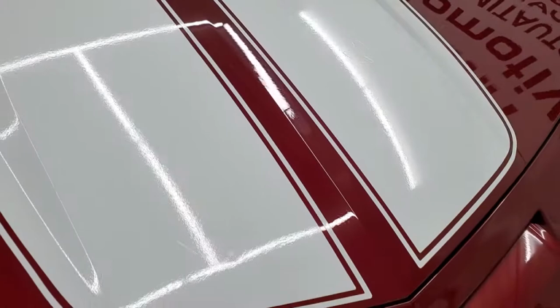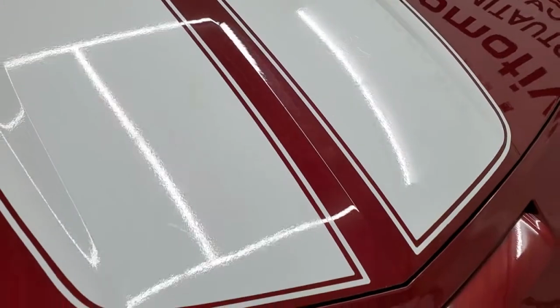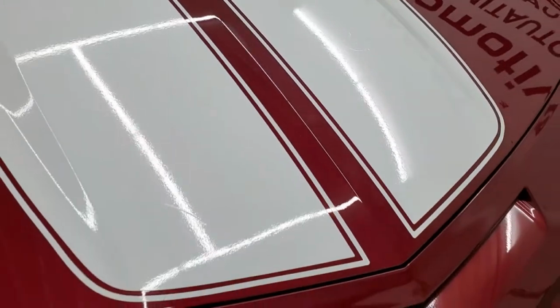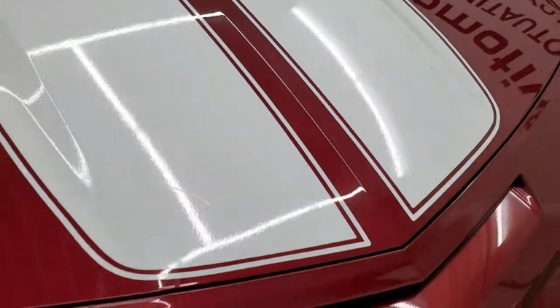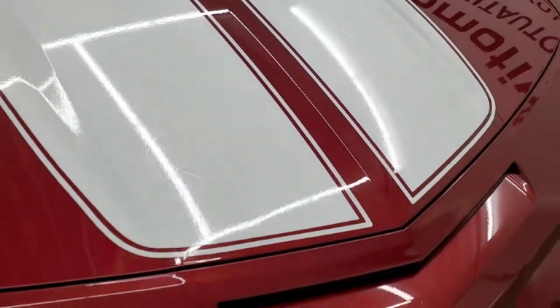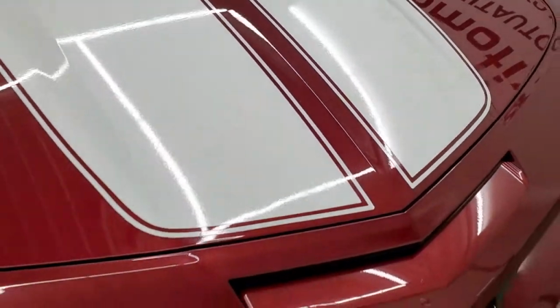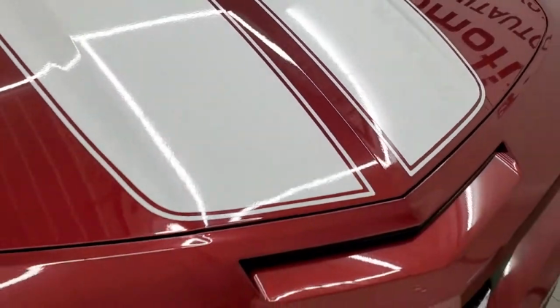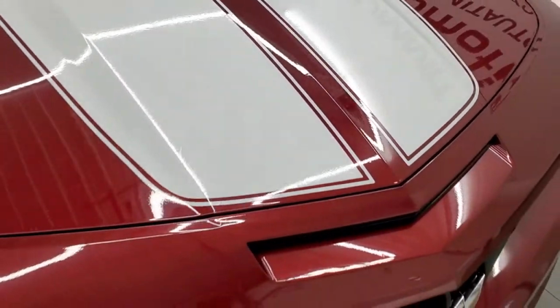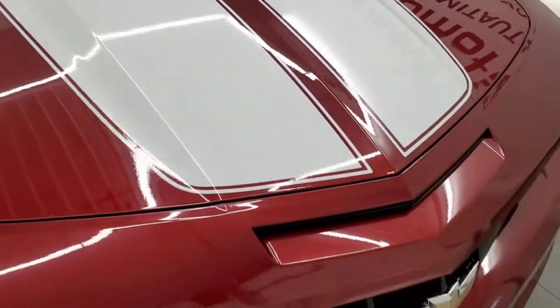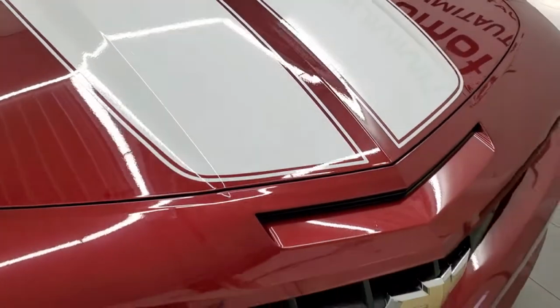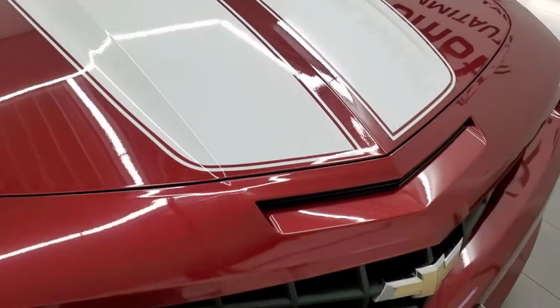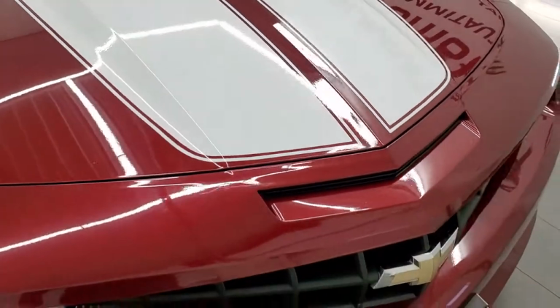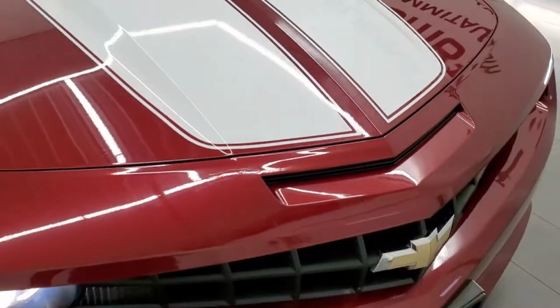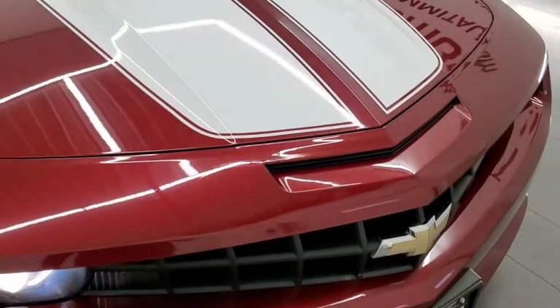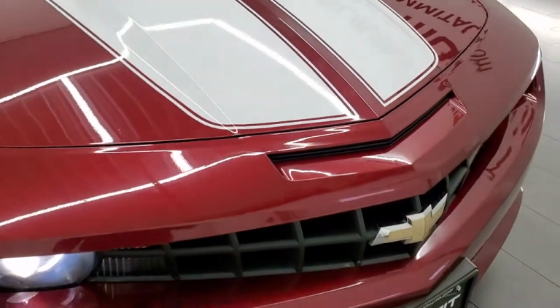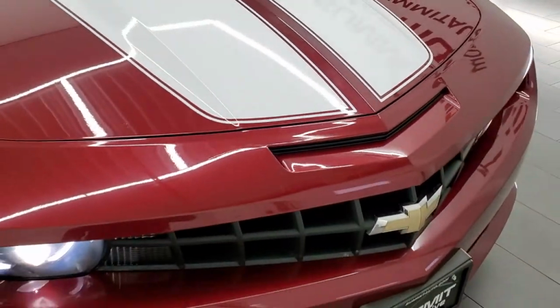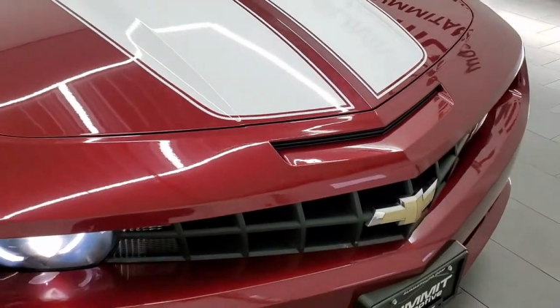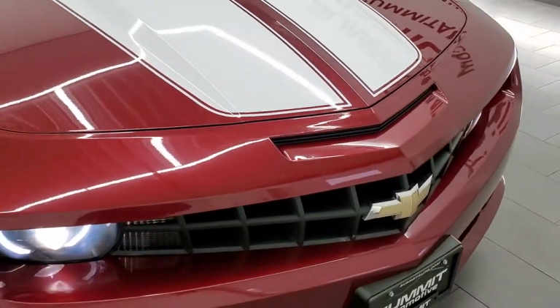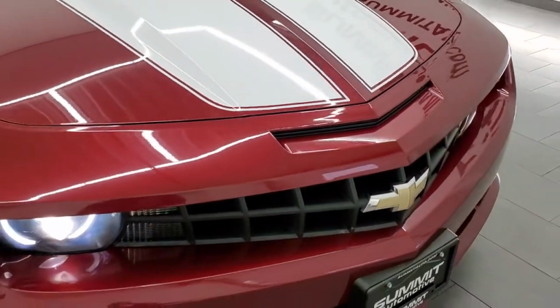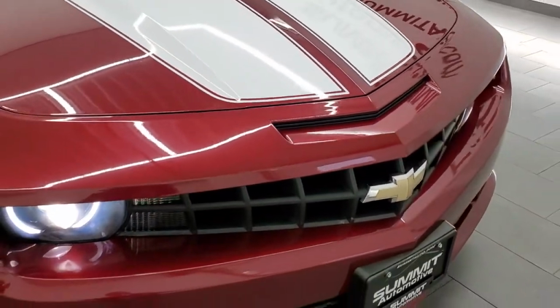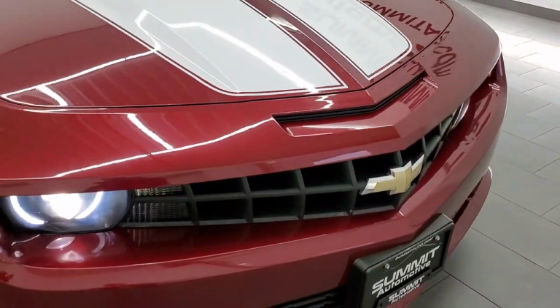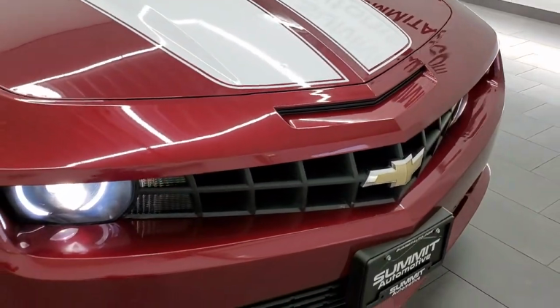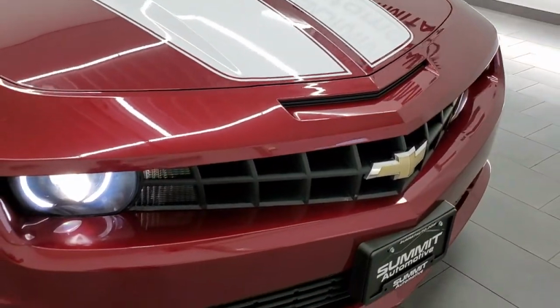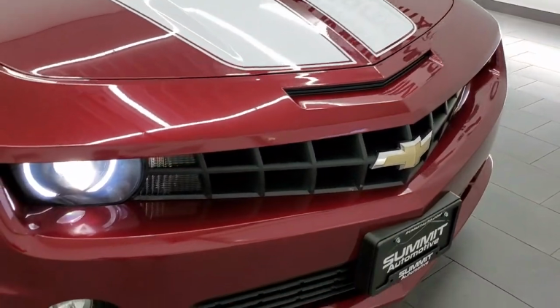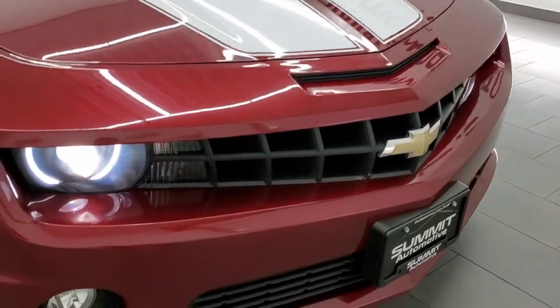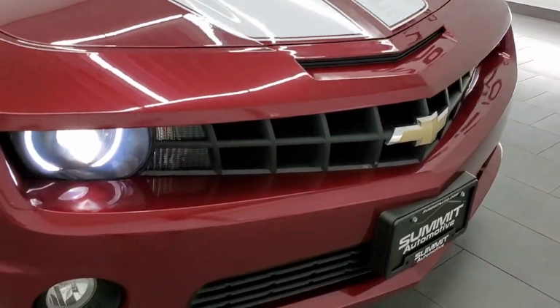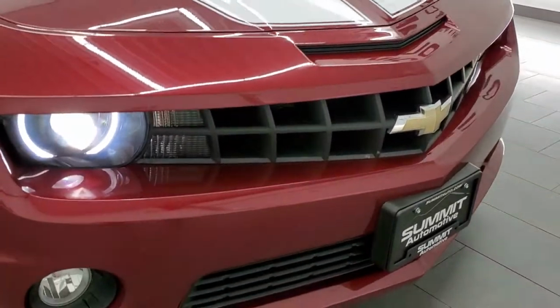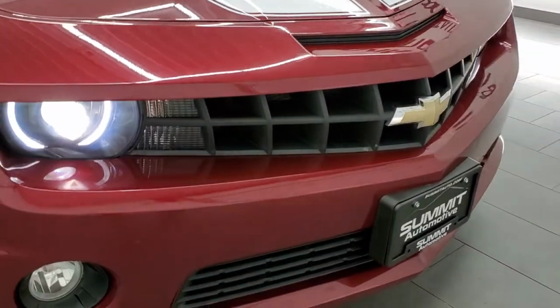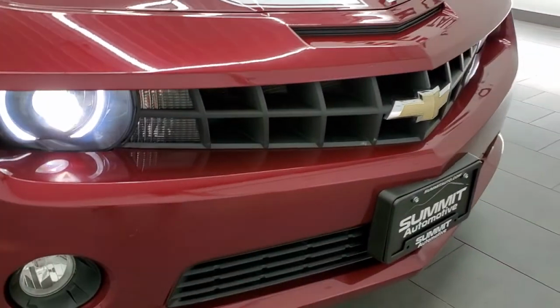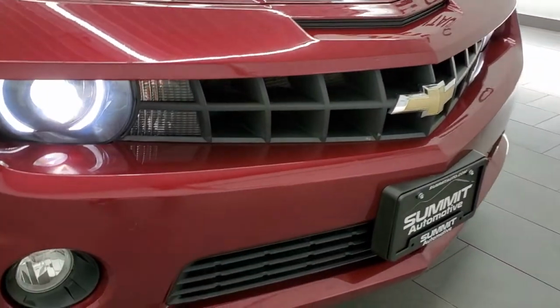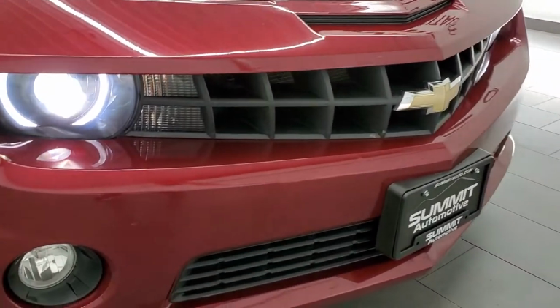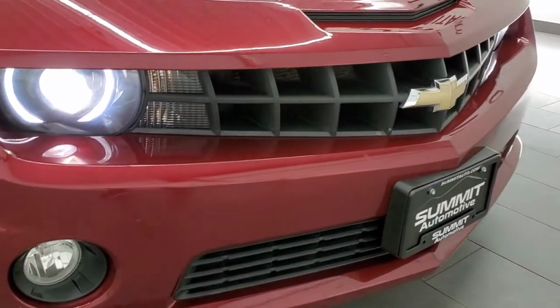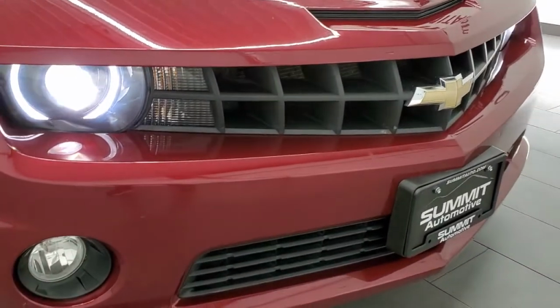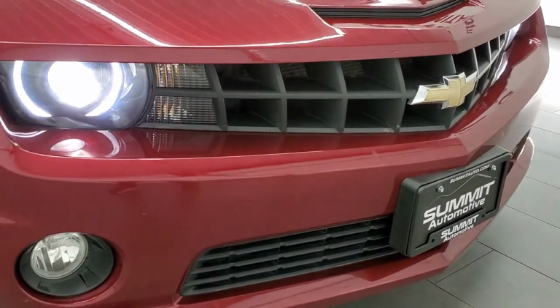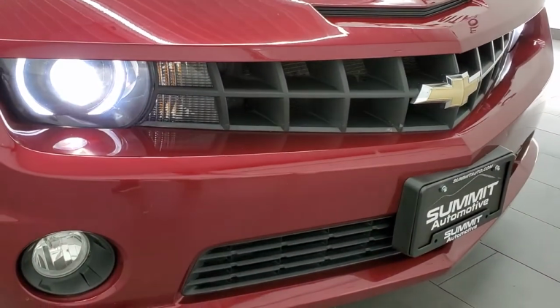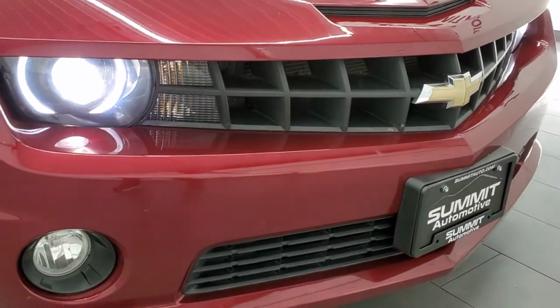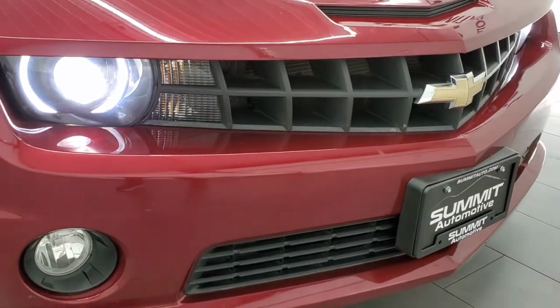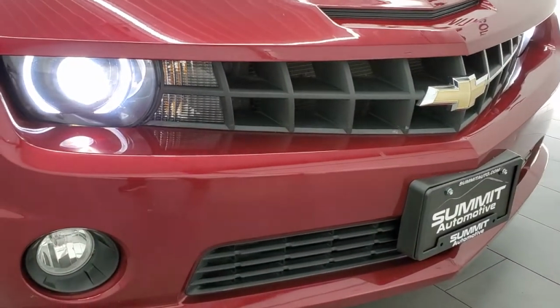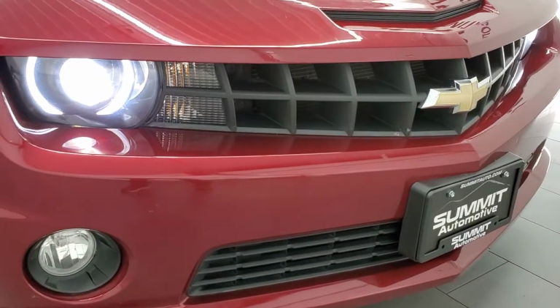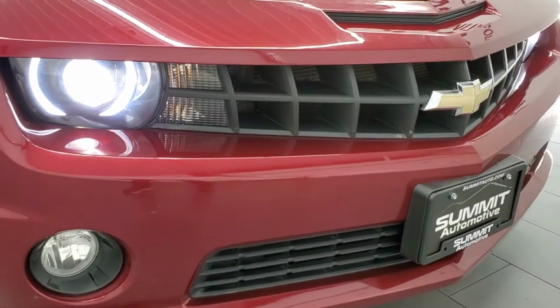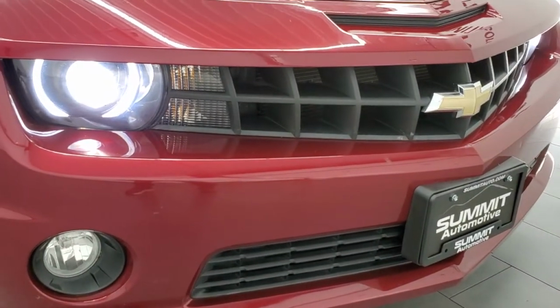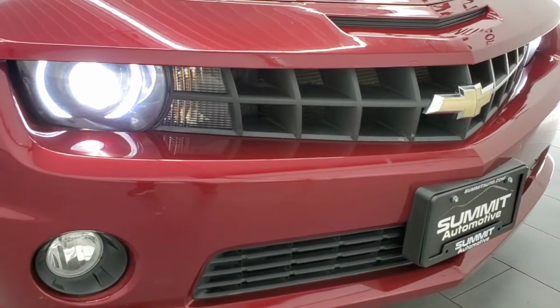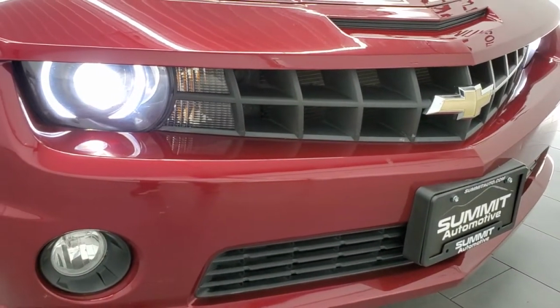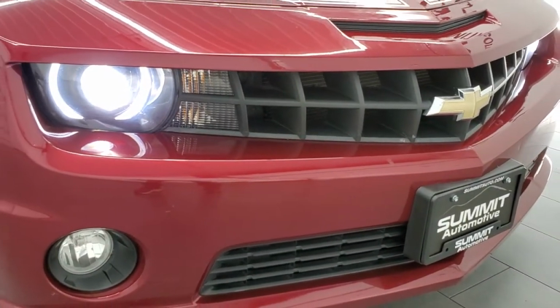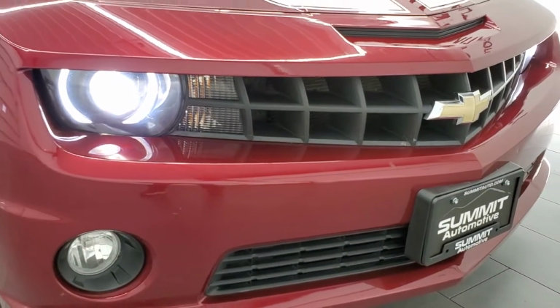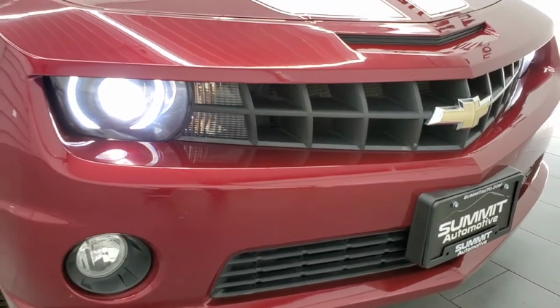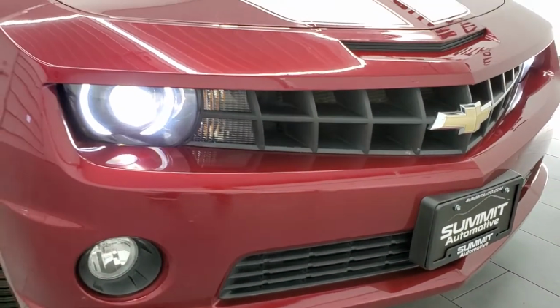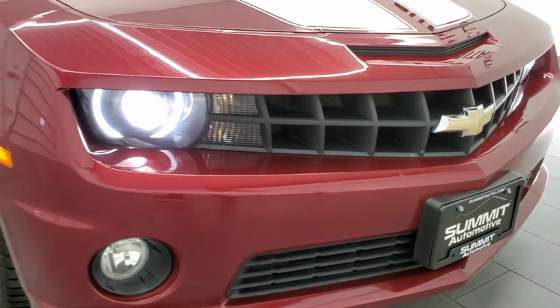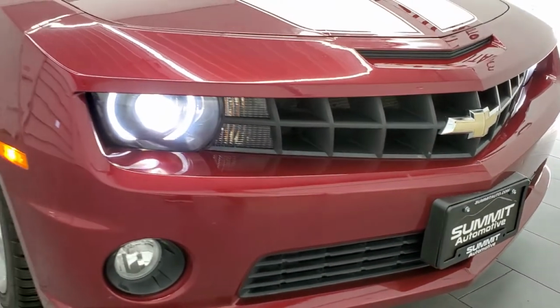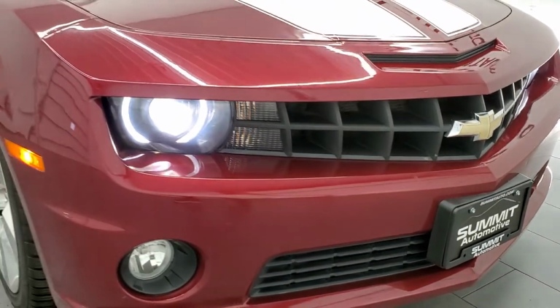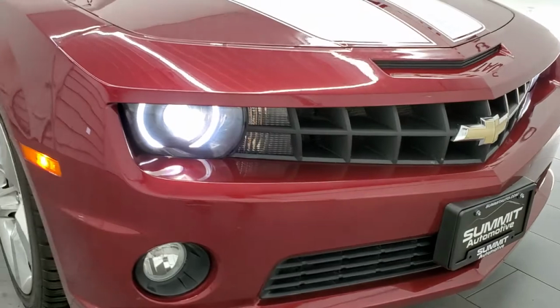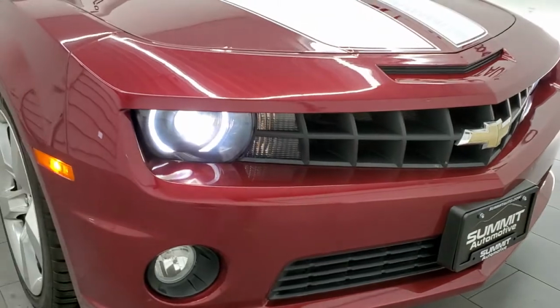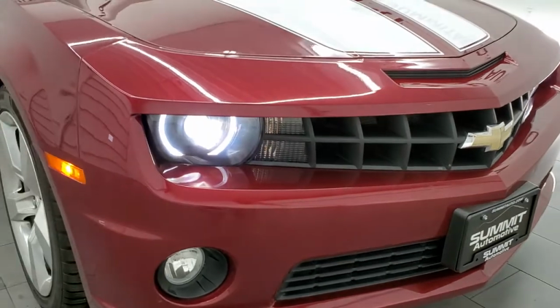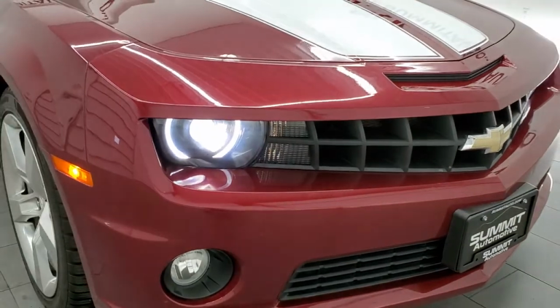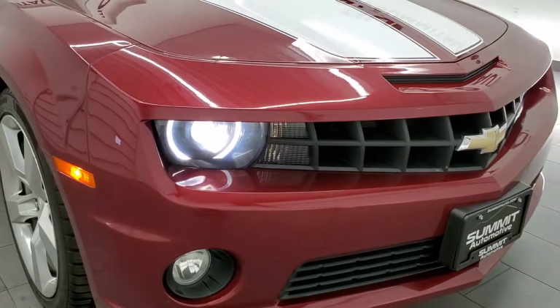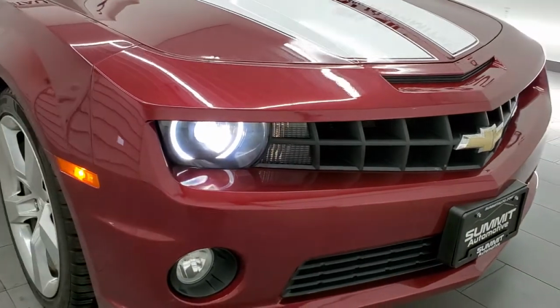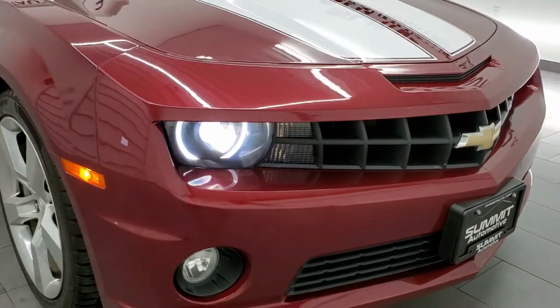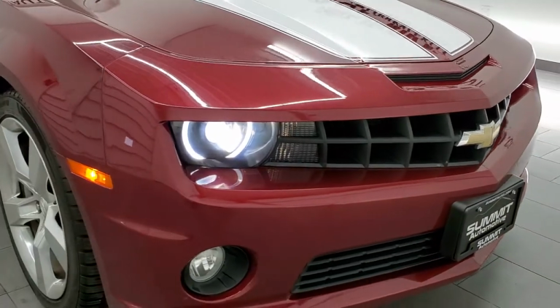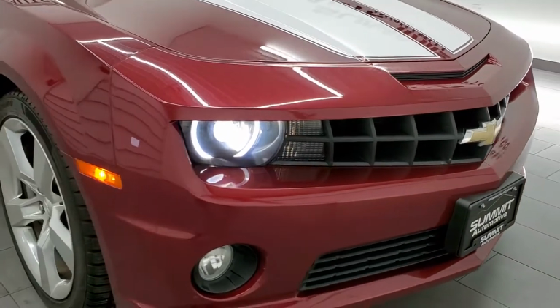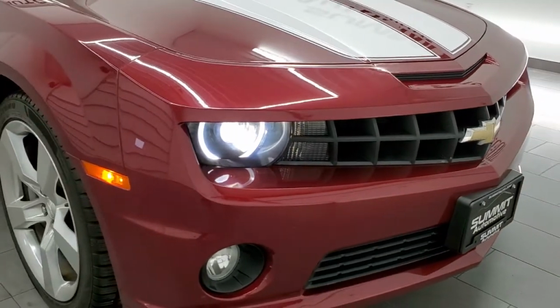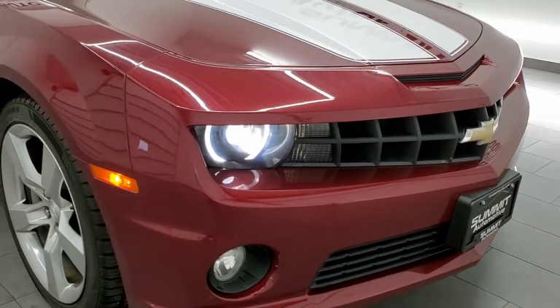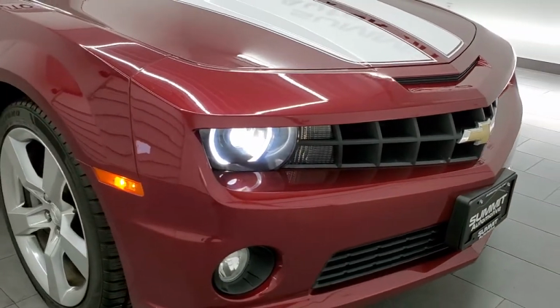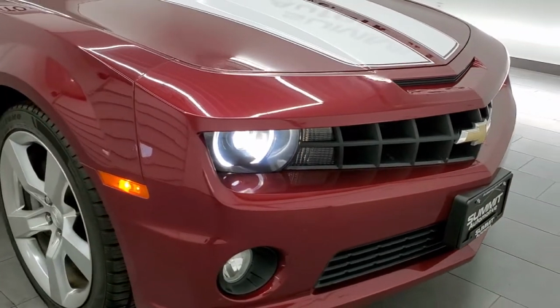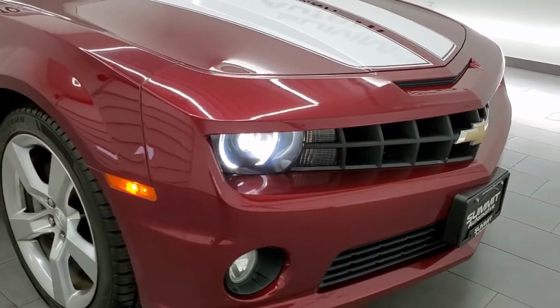I would highly recommend this car from a quality and condition standpoint. There are those HID headlamps.